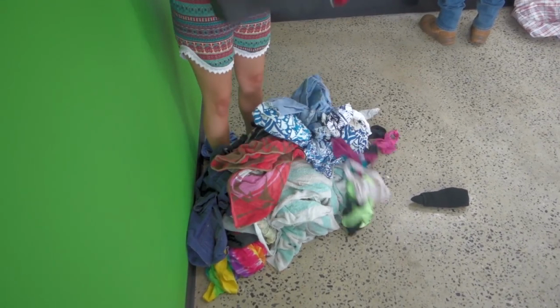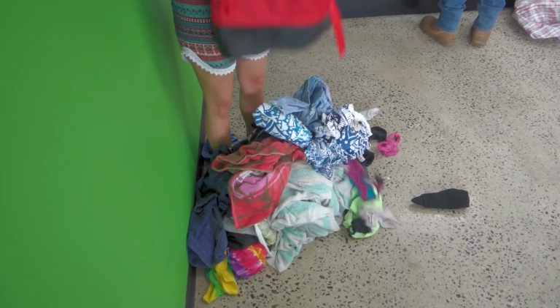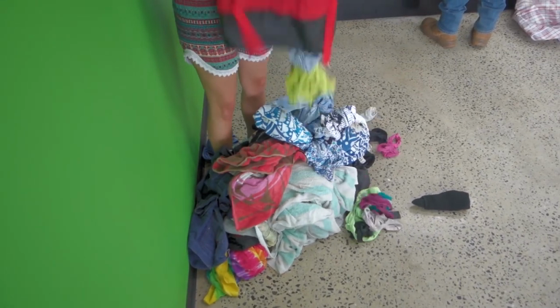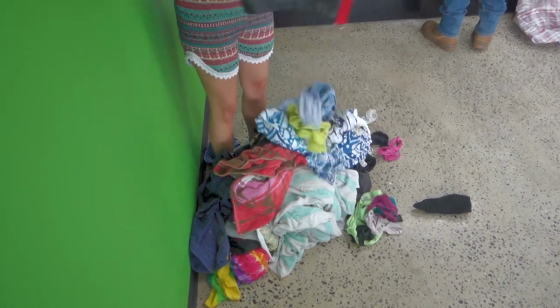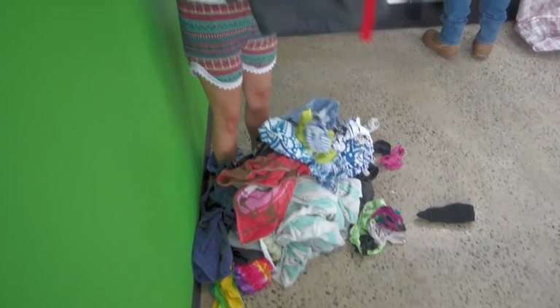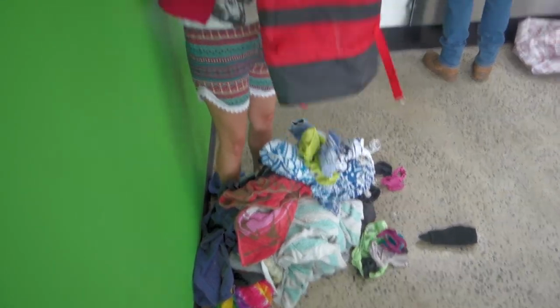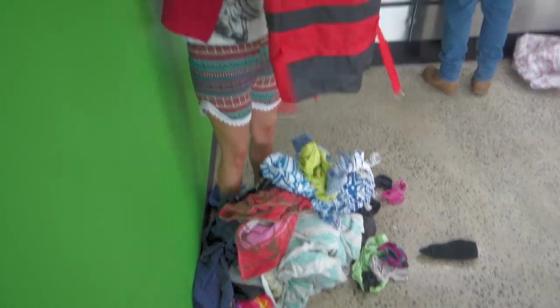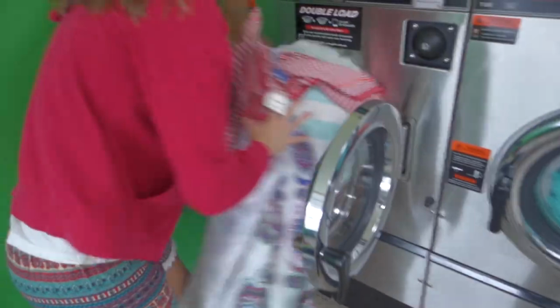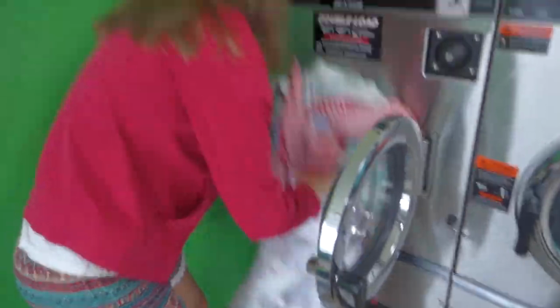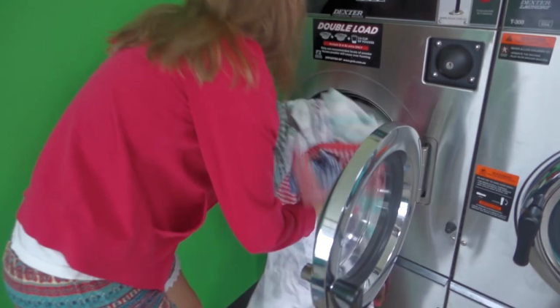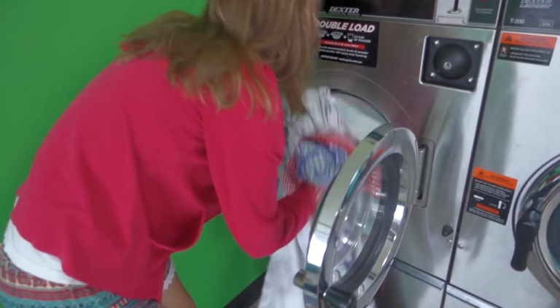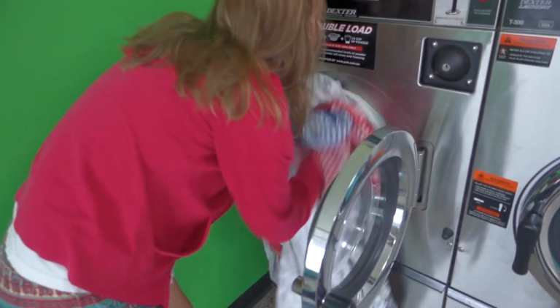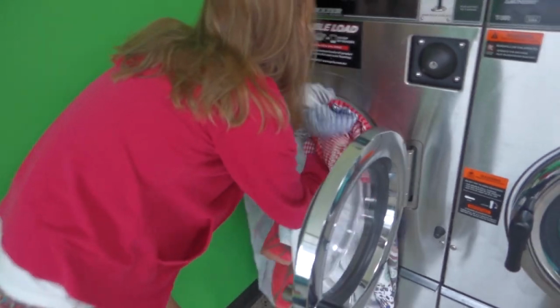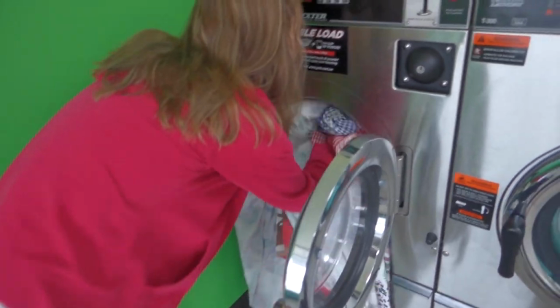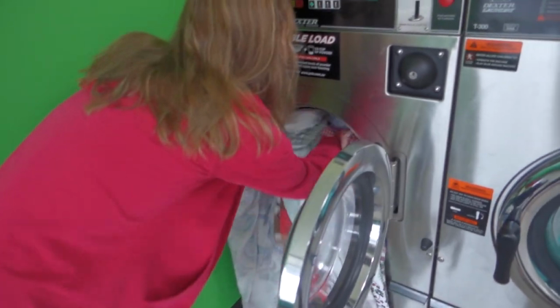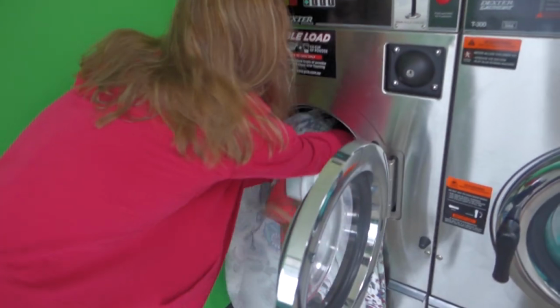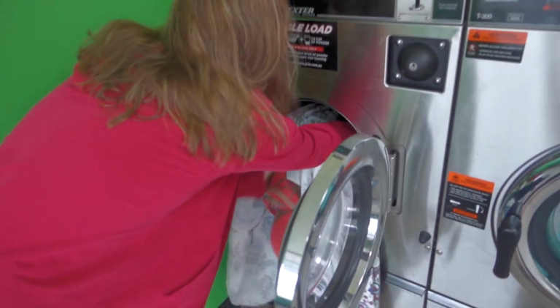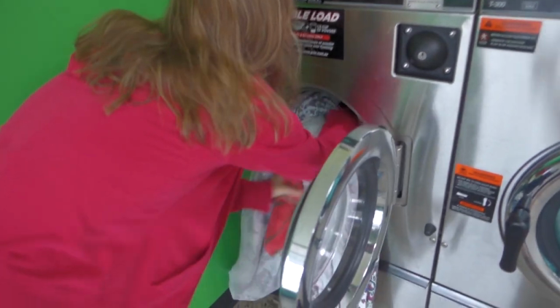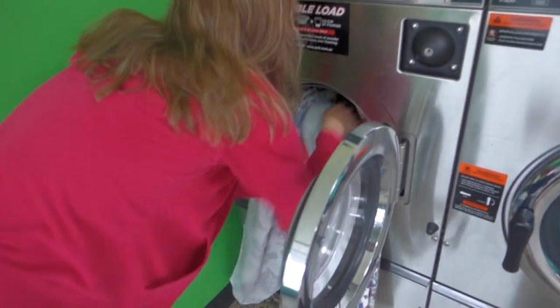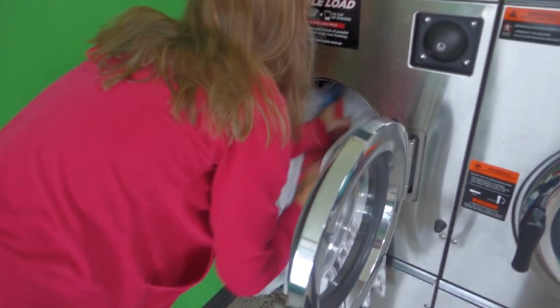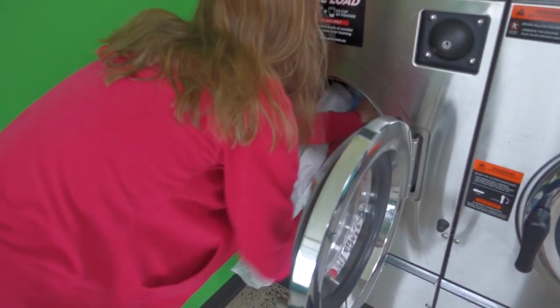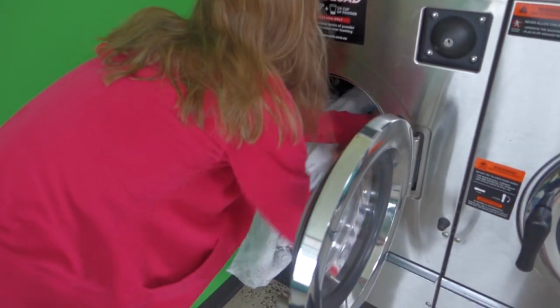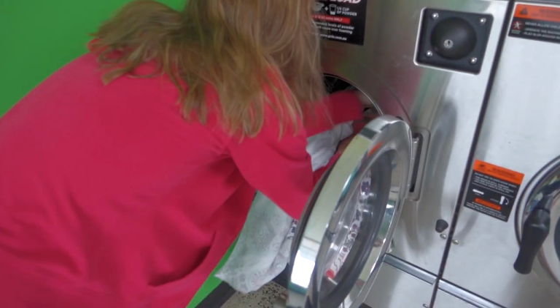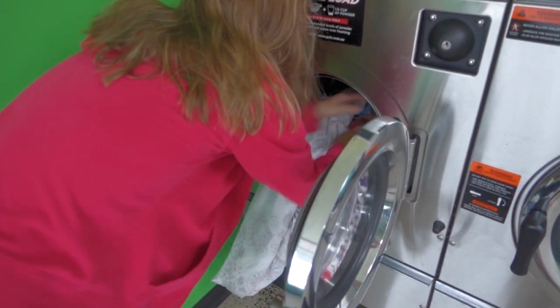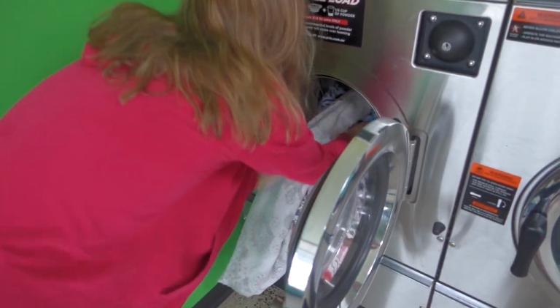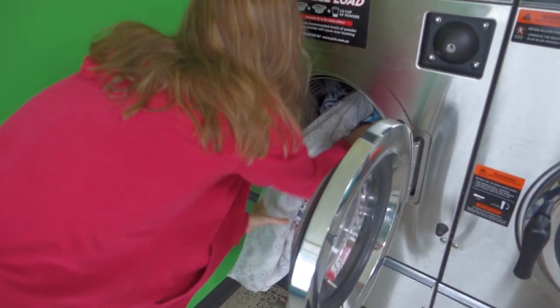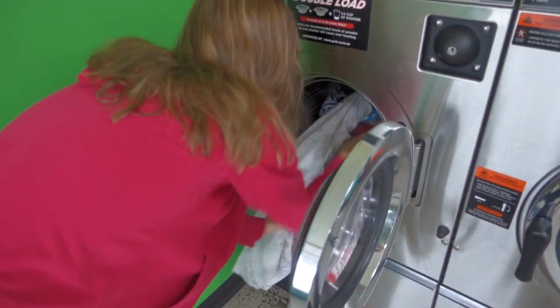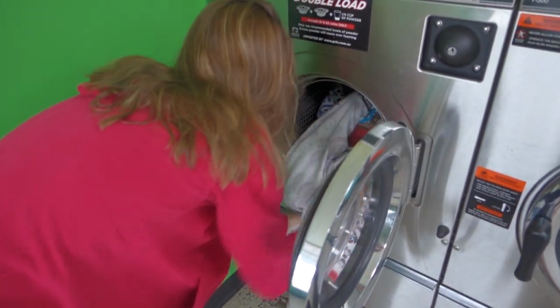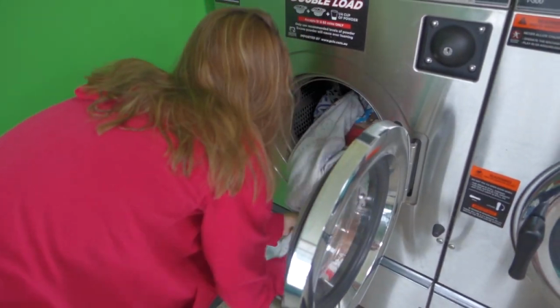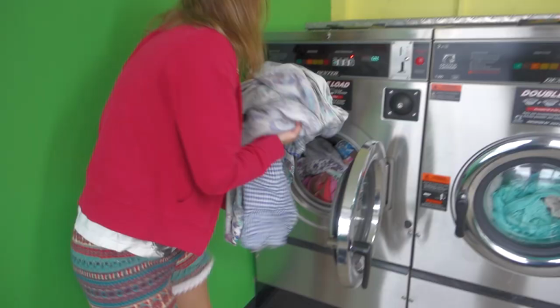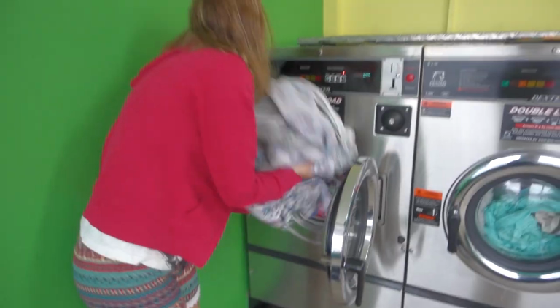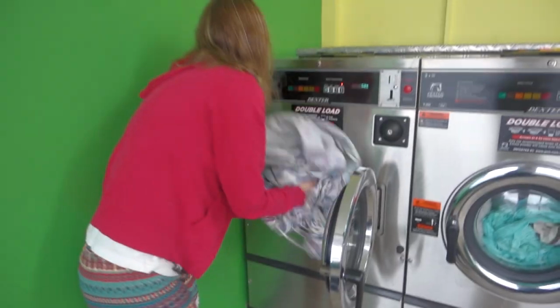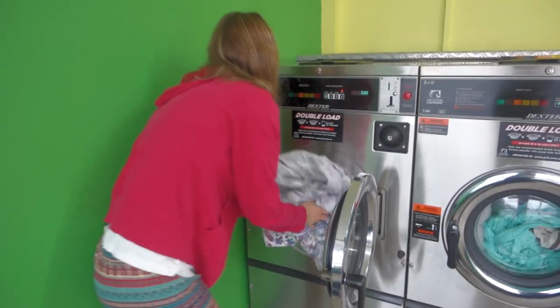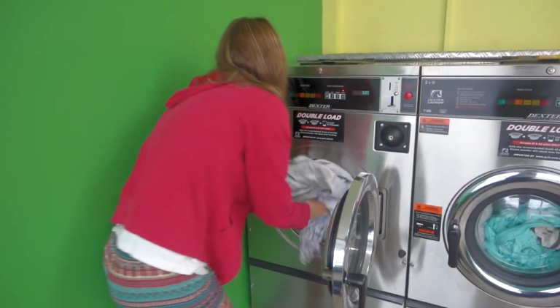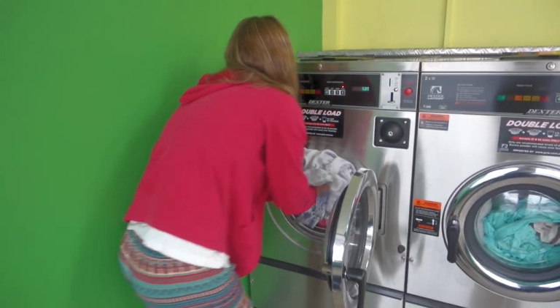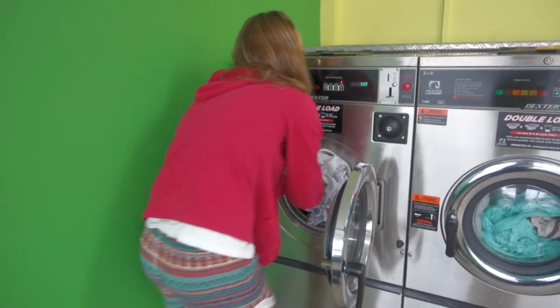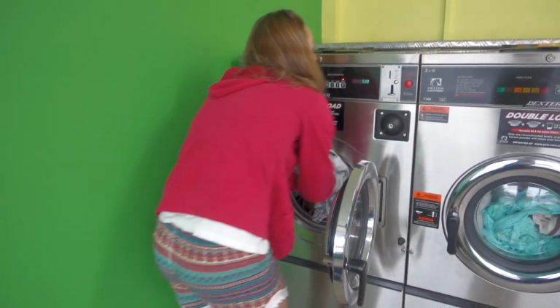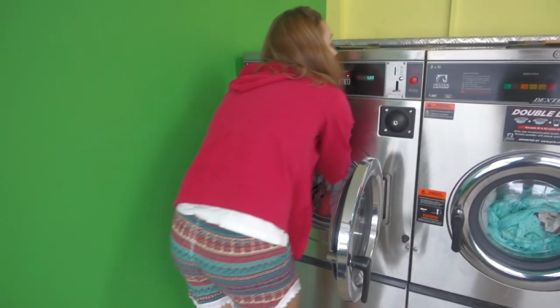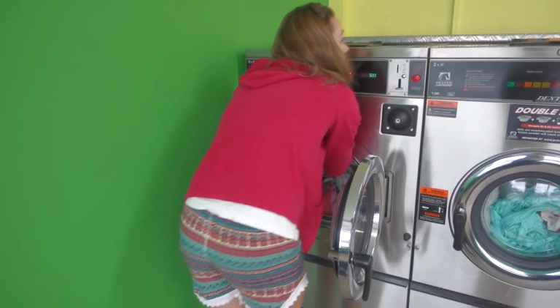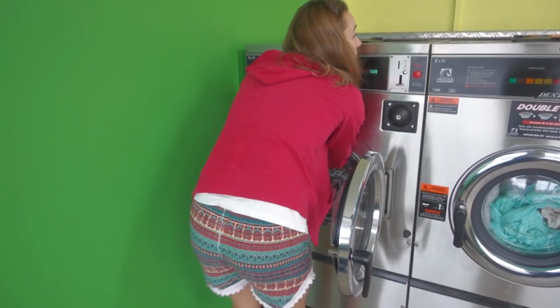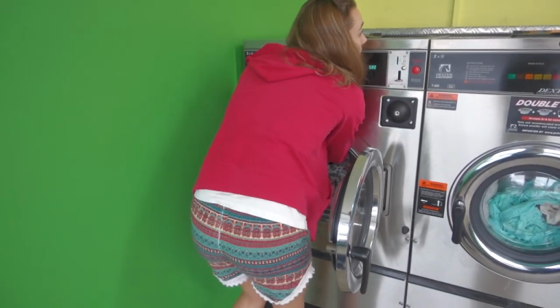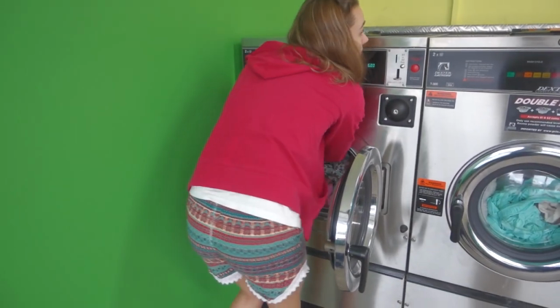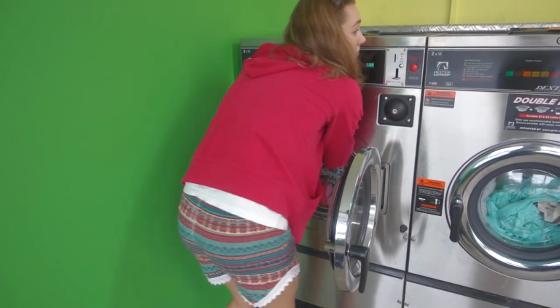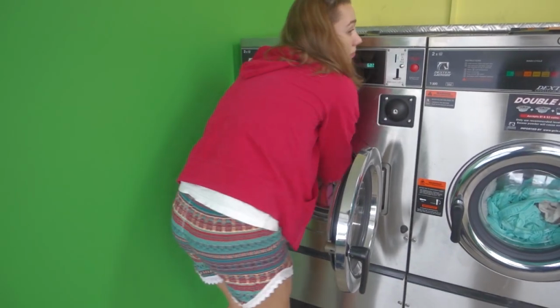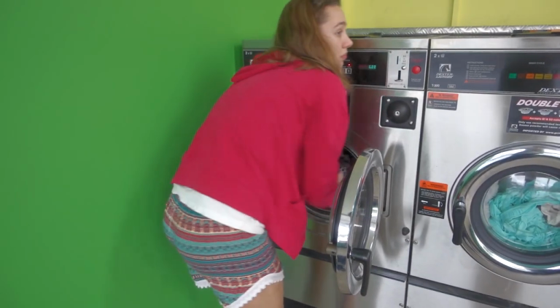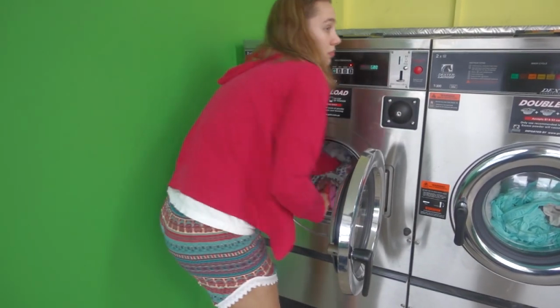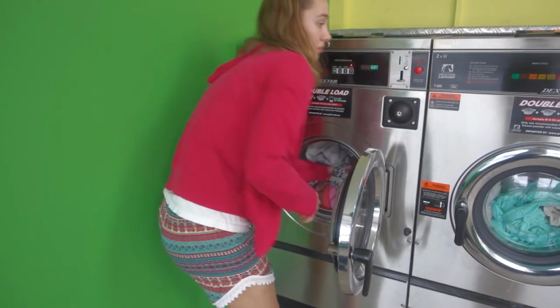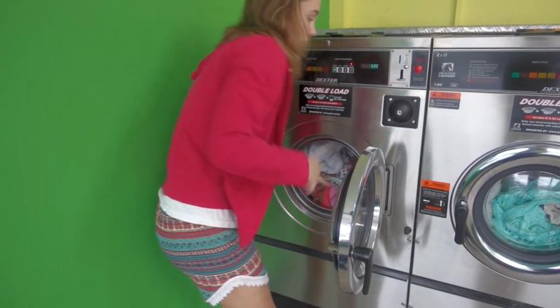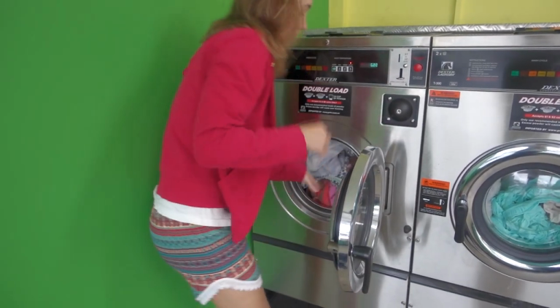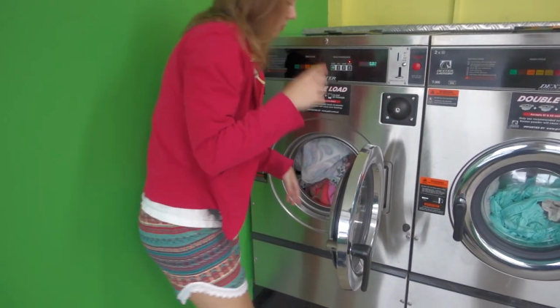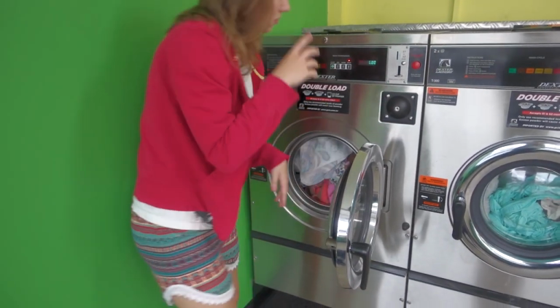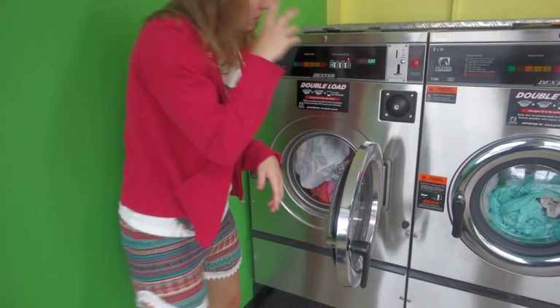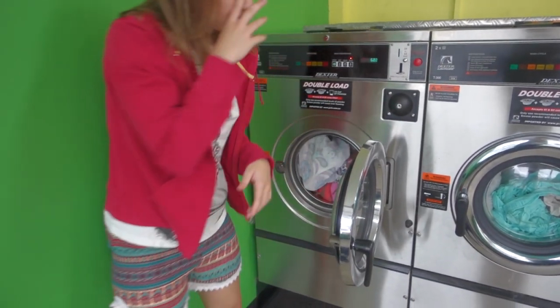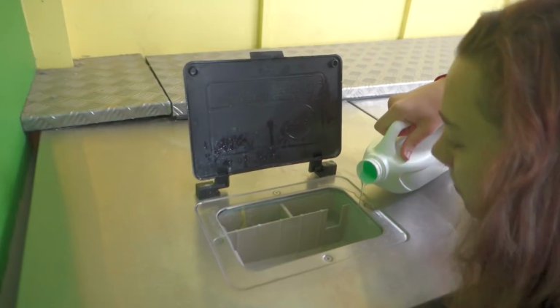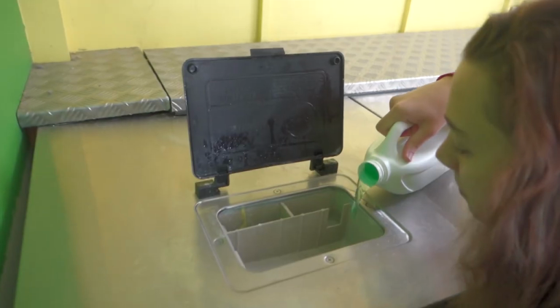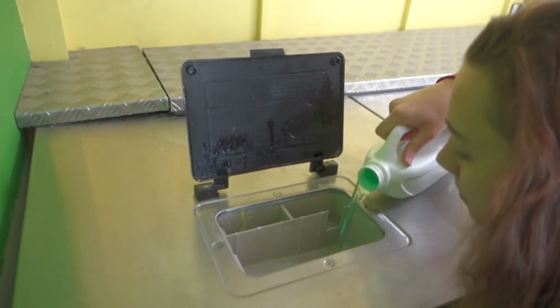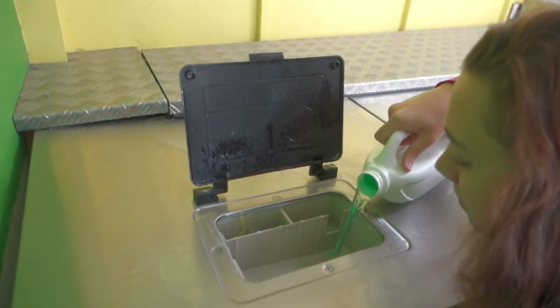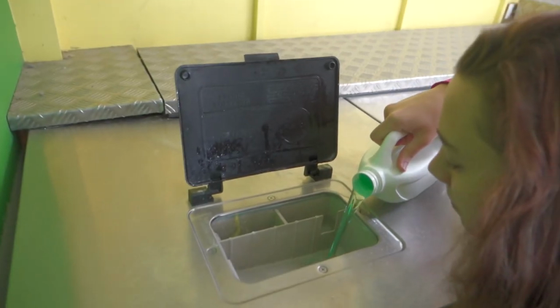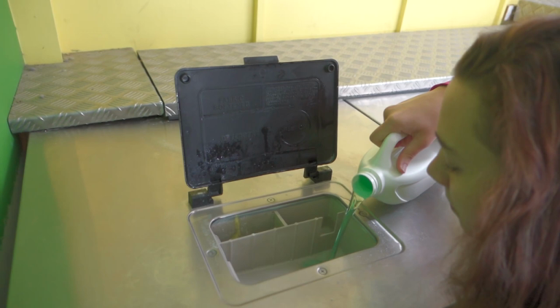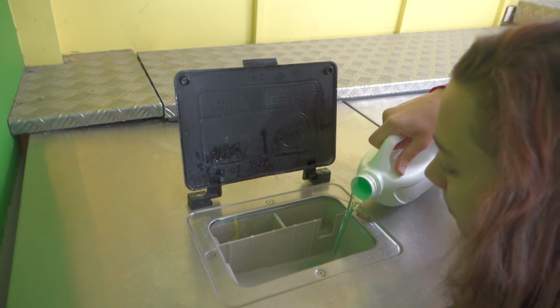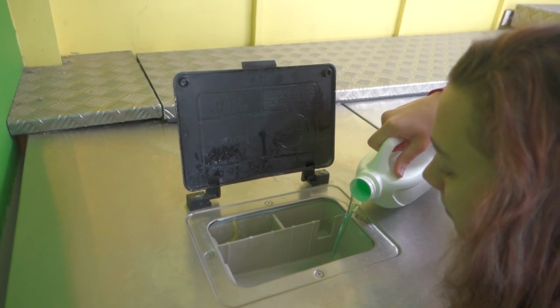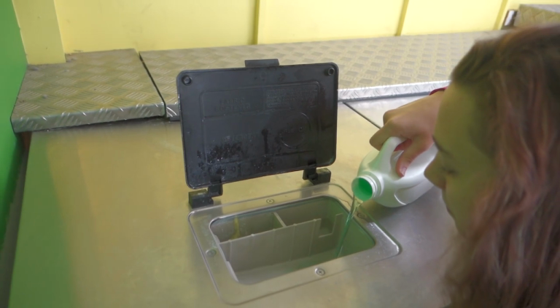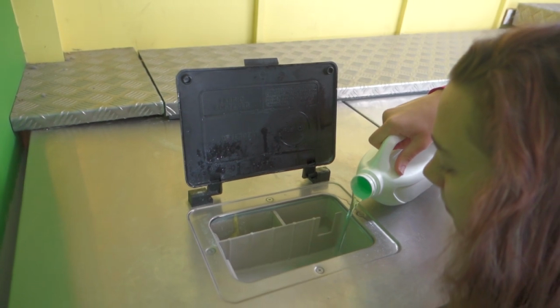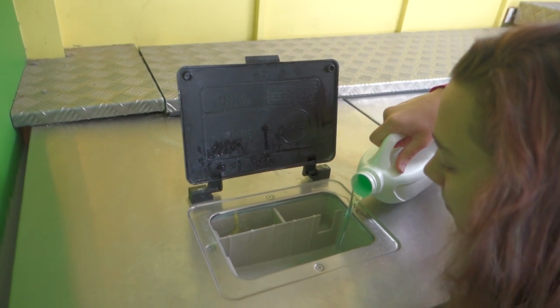On average we do laundry every two weeks and it costs anywhere from five to ten dollars per person.